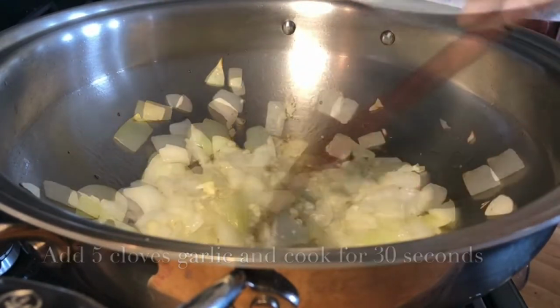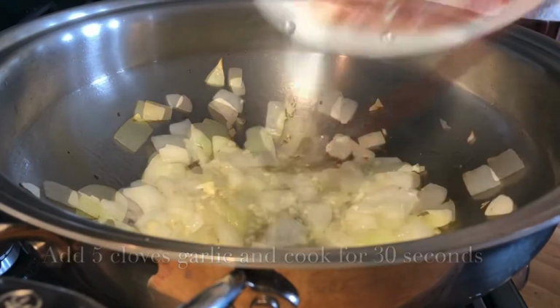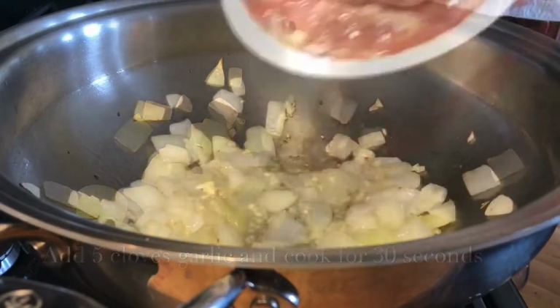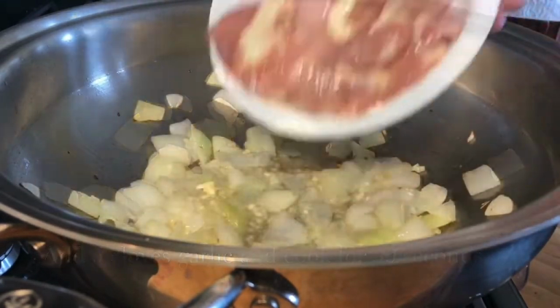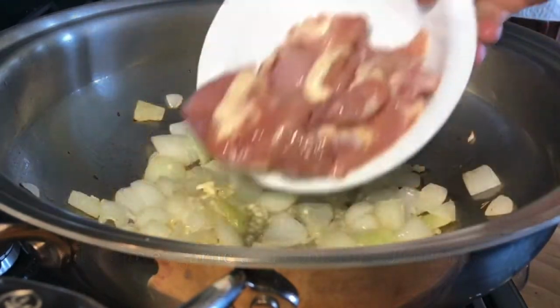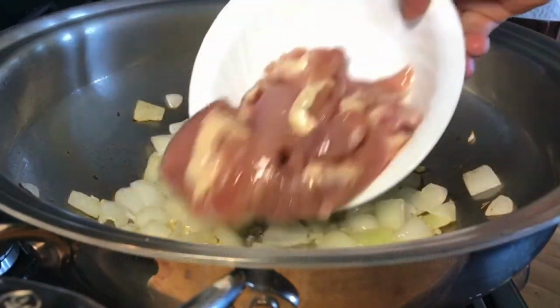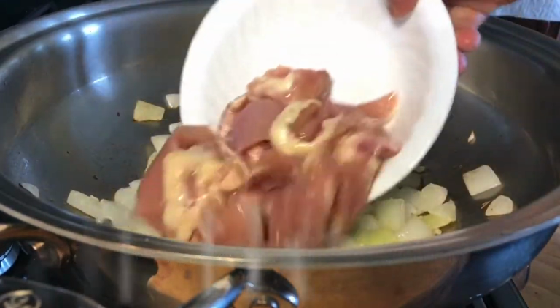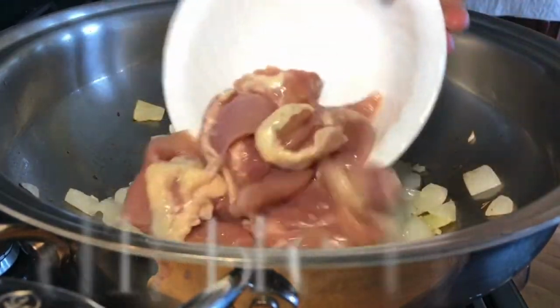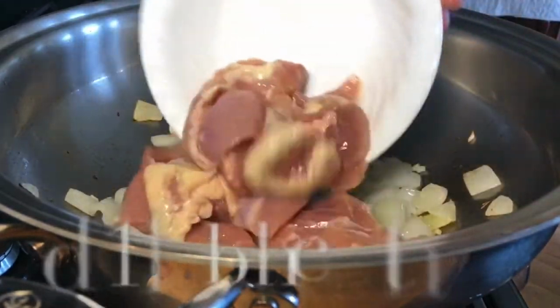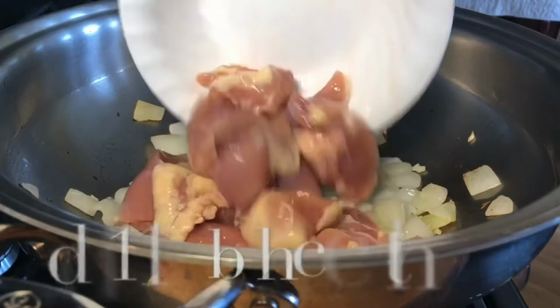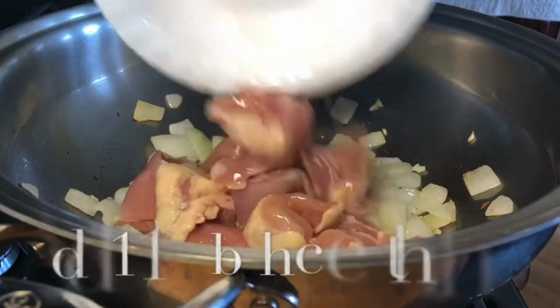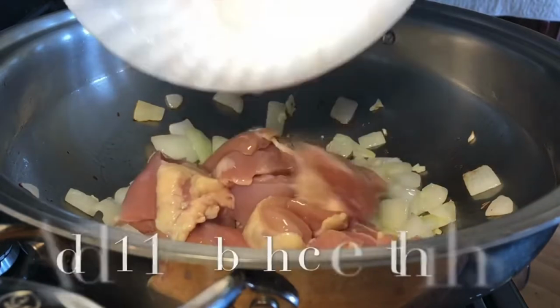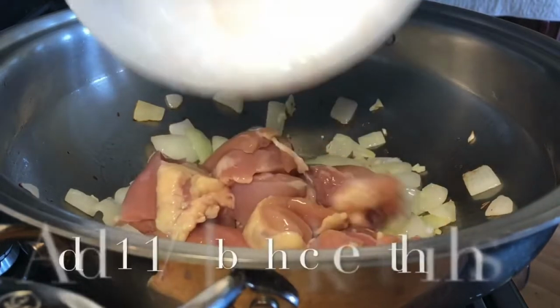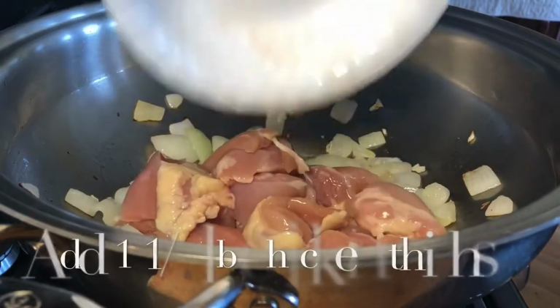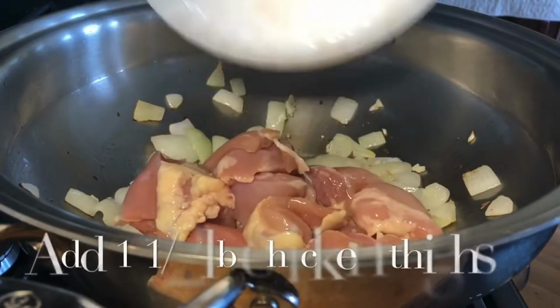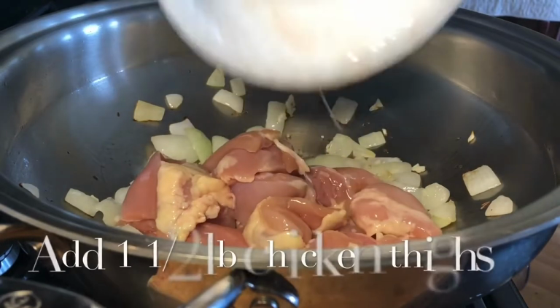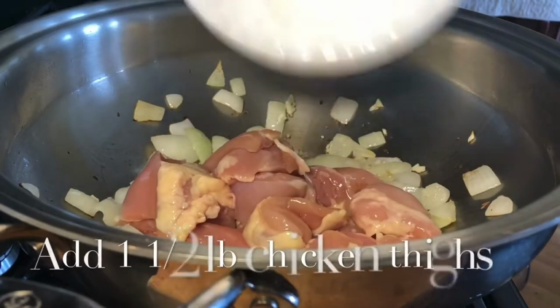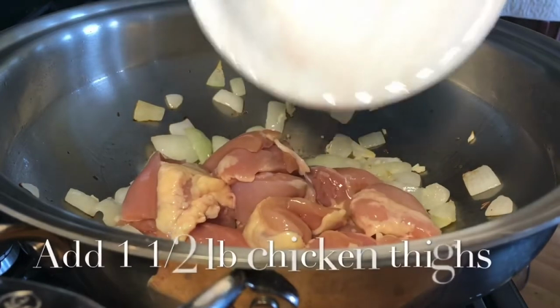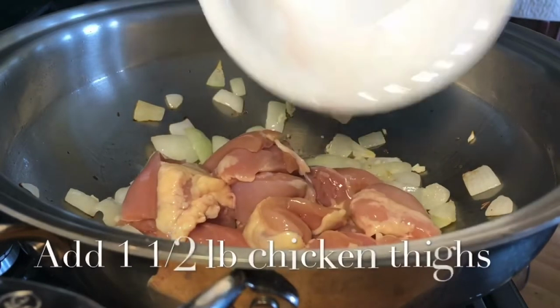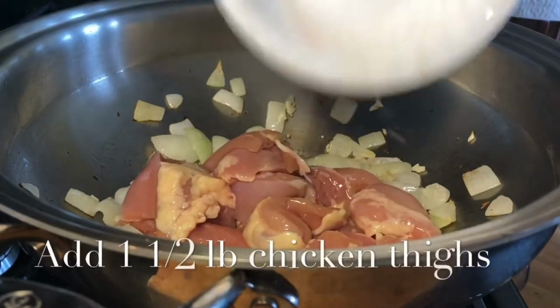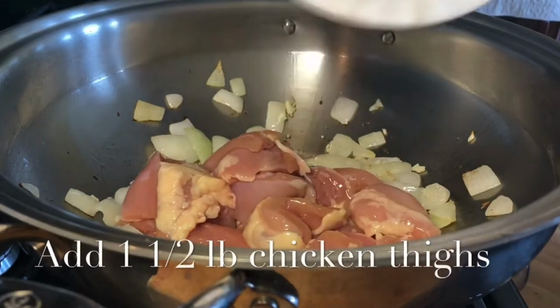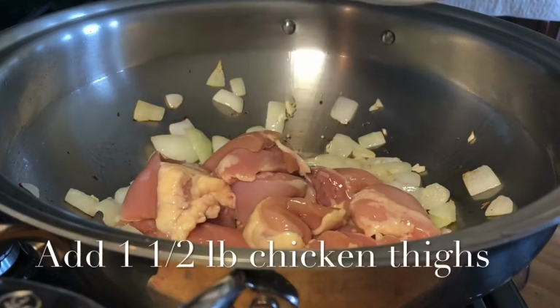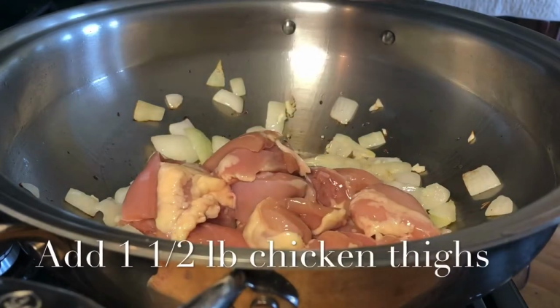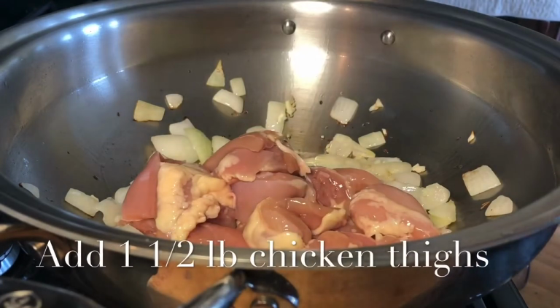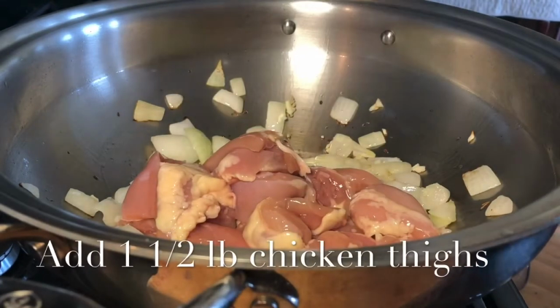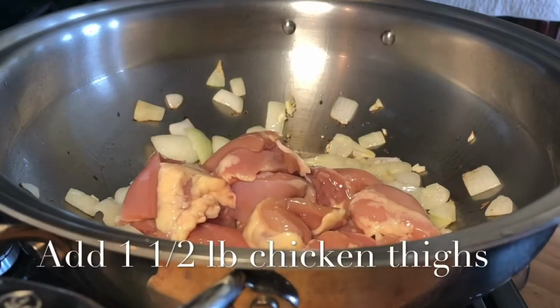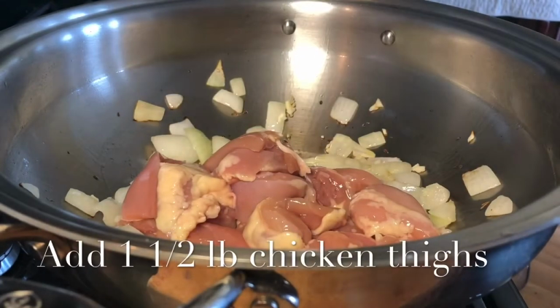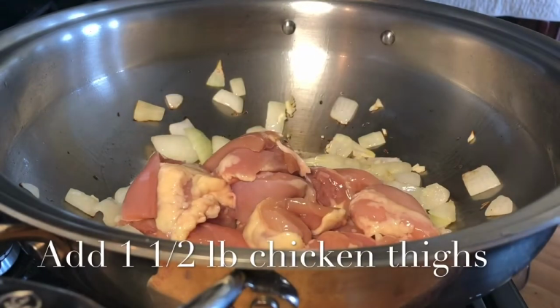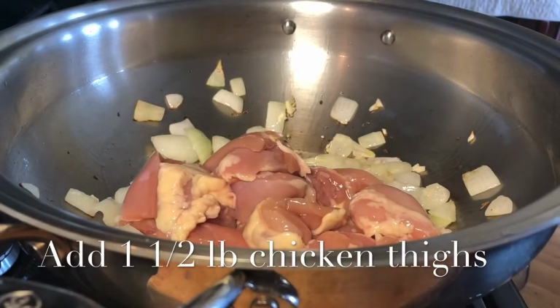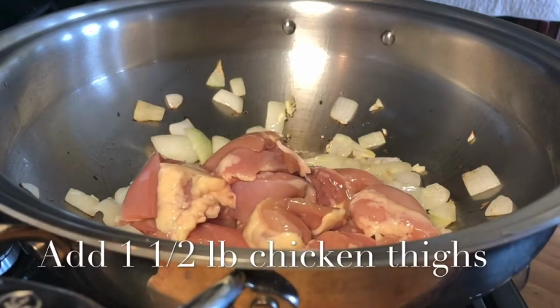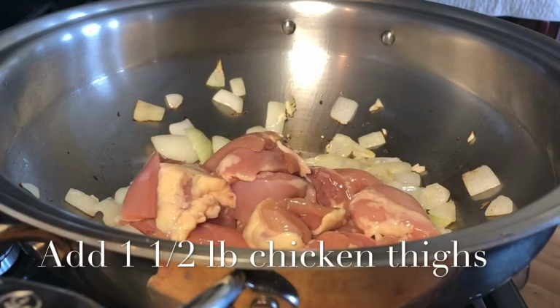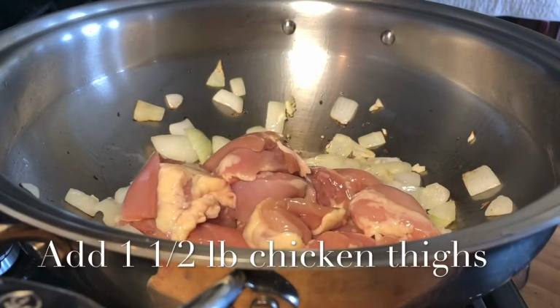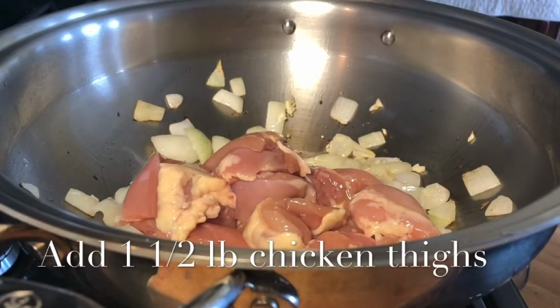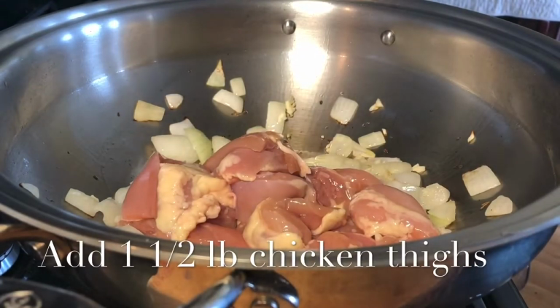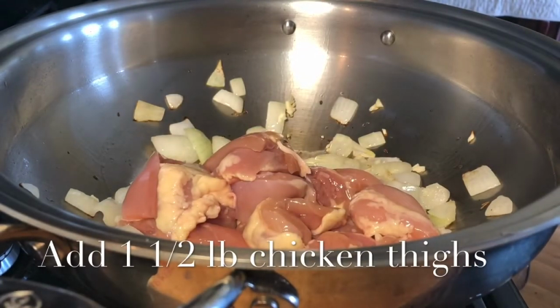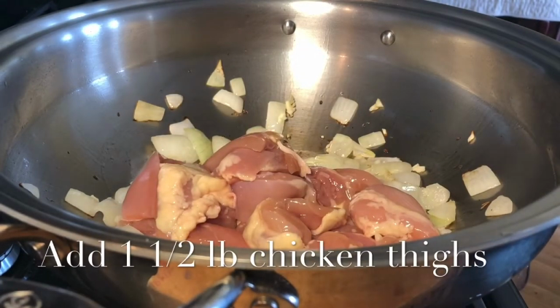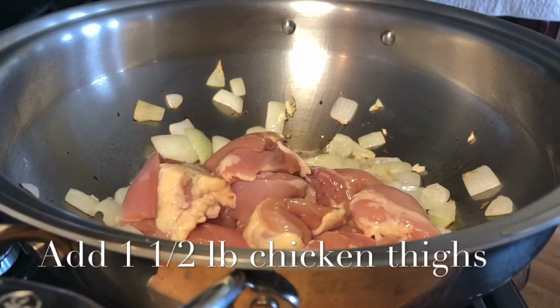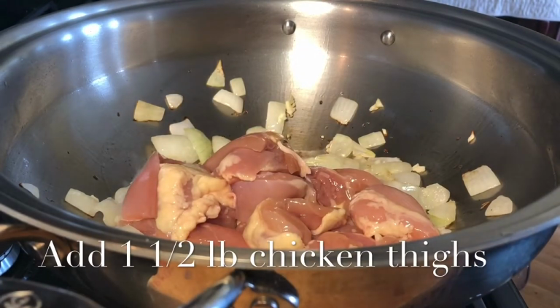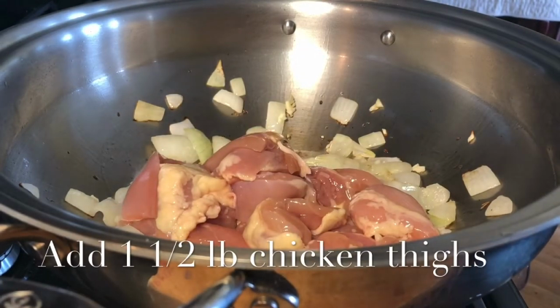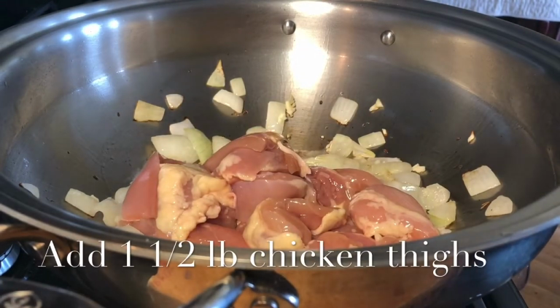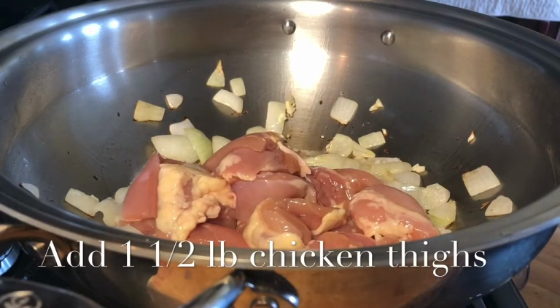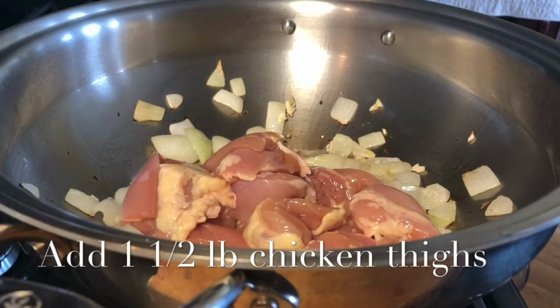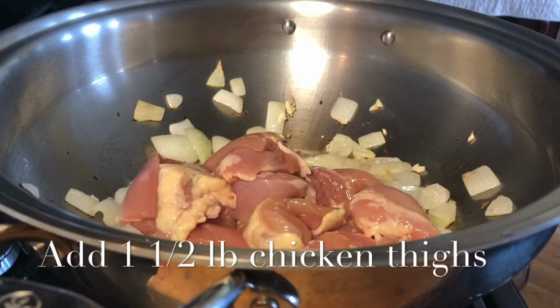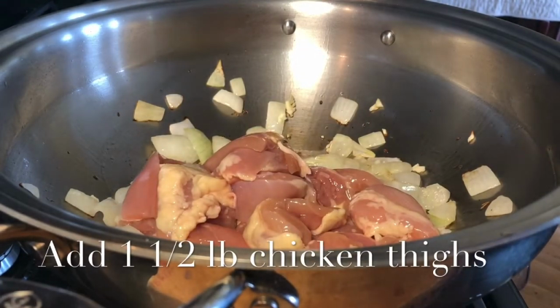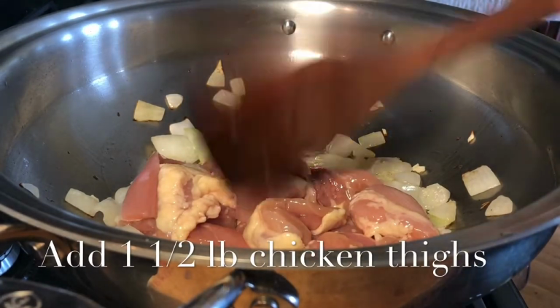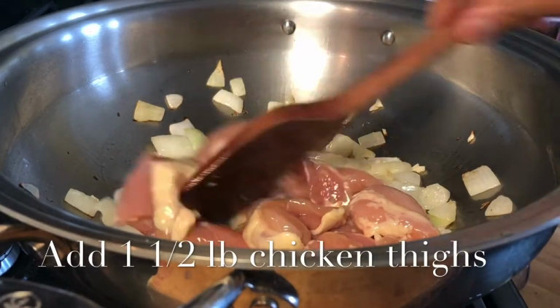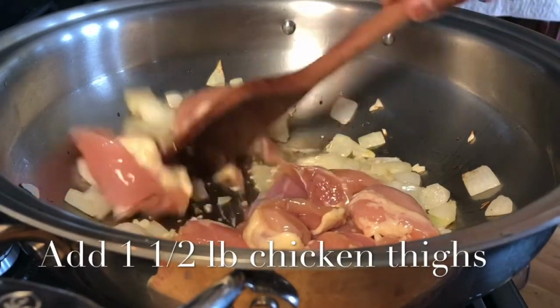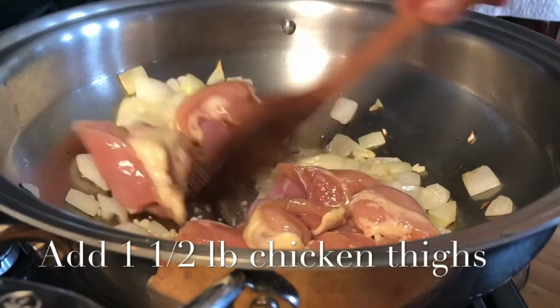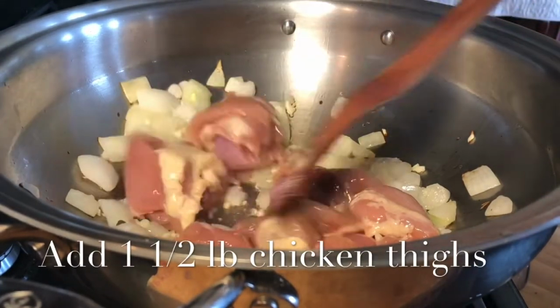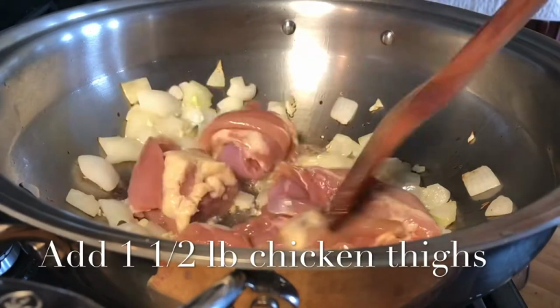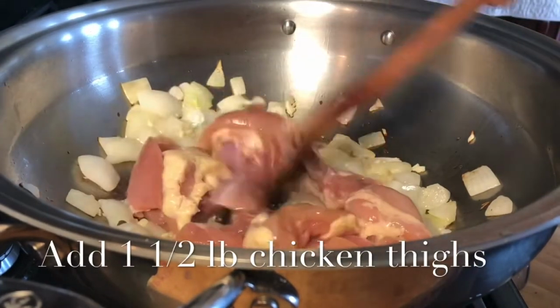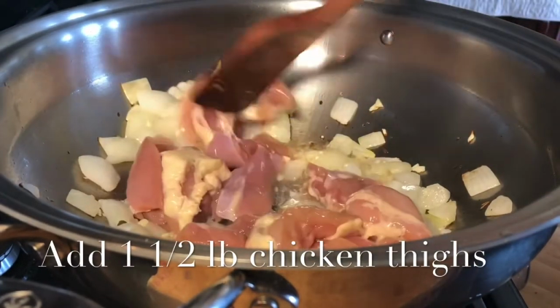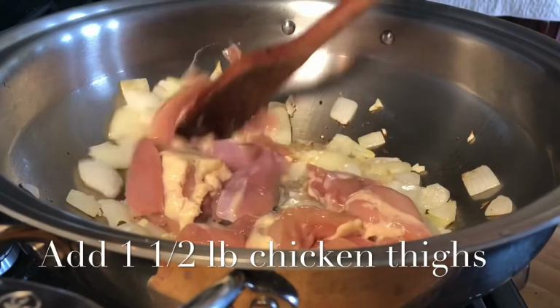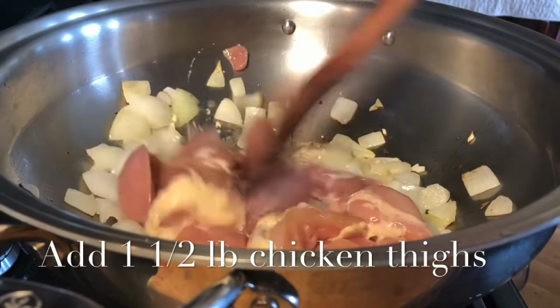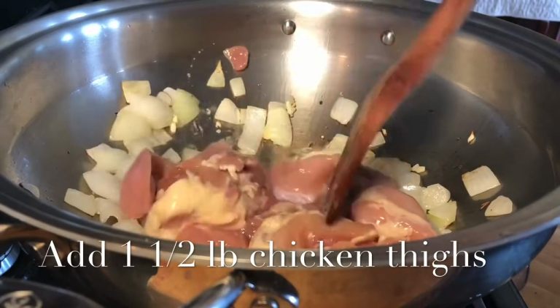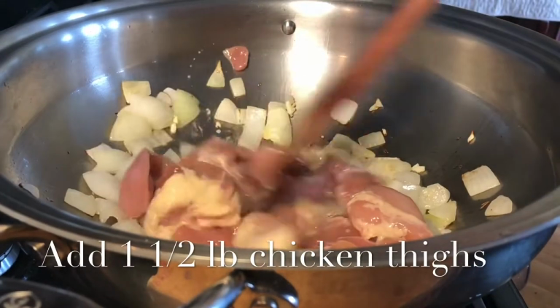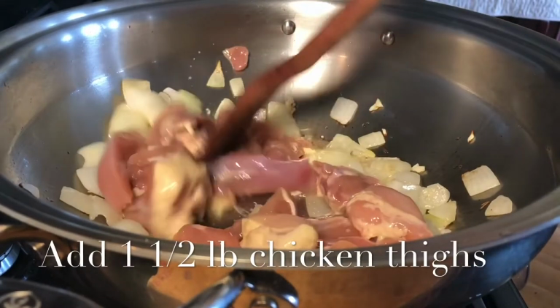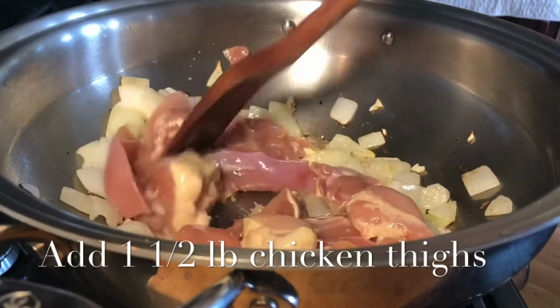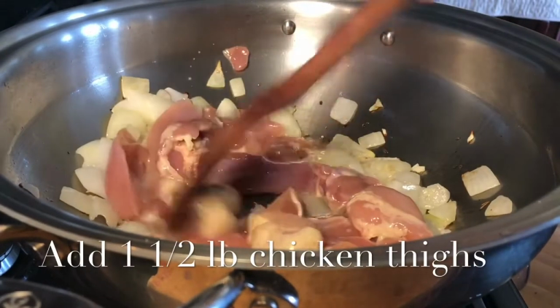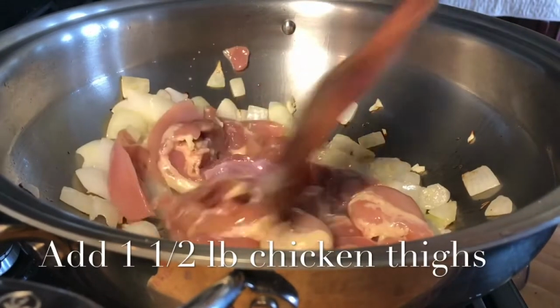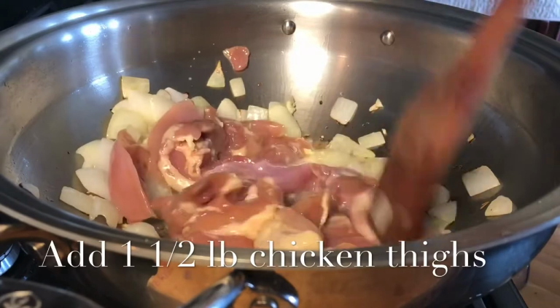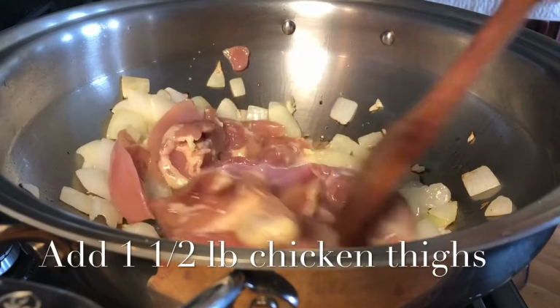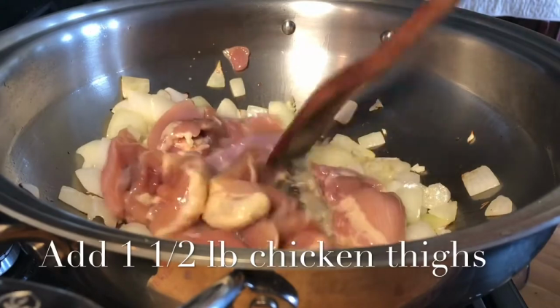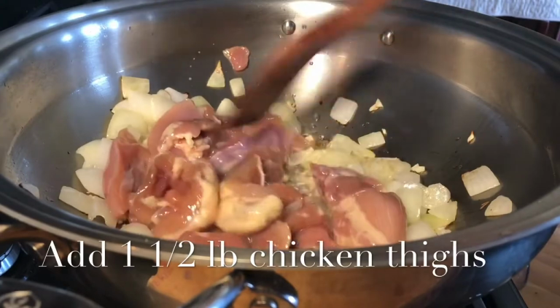Adding a pound and a half of boneless, skinless chicken thighs that I cut into small pieces.